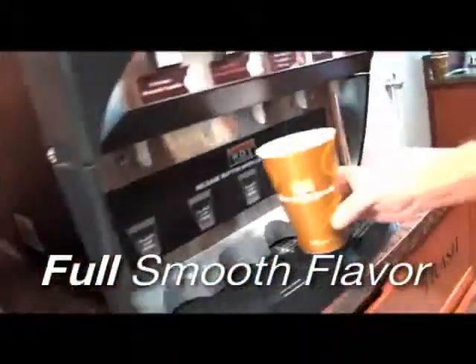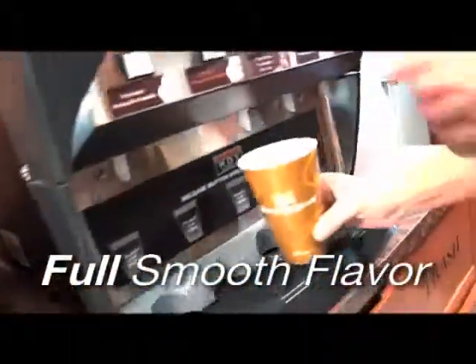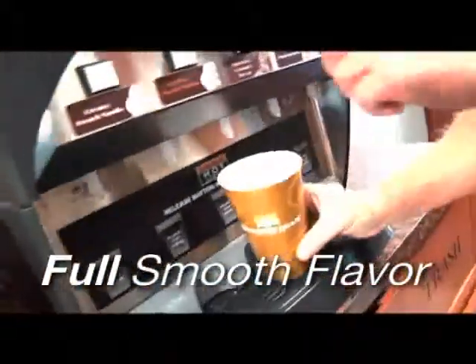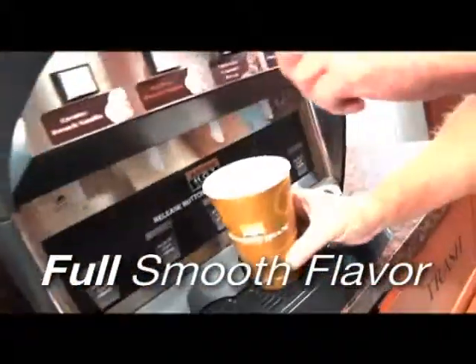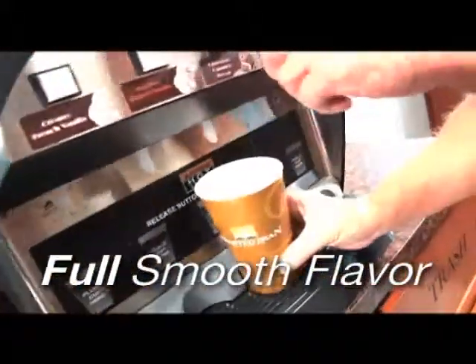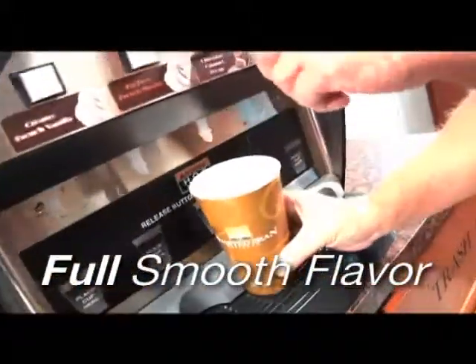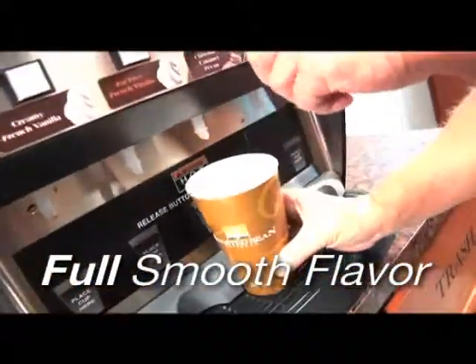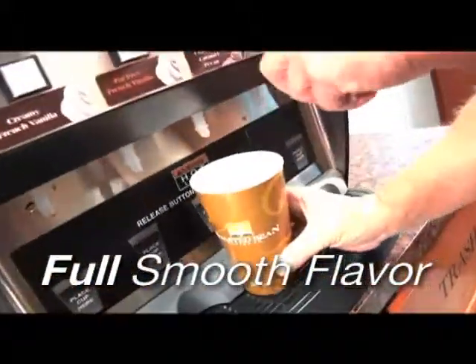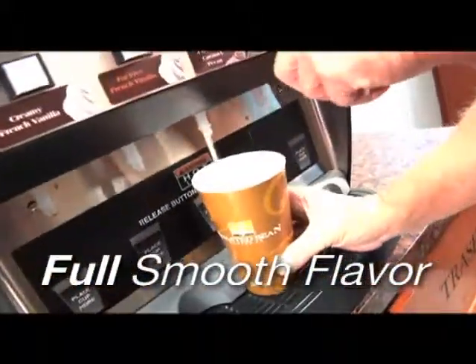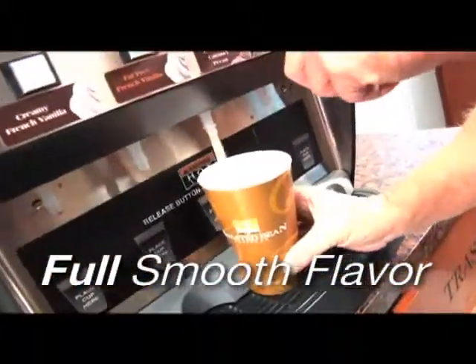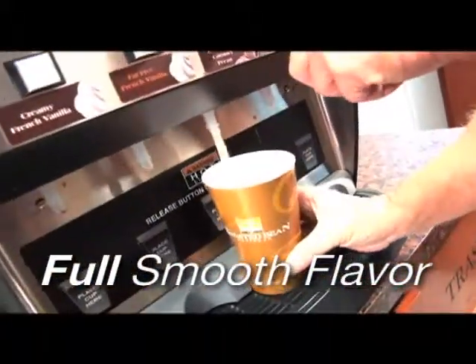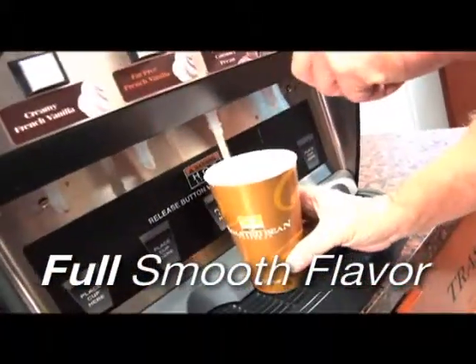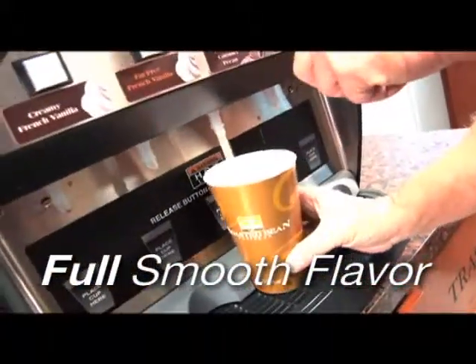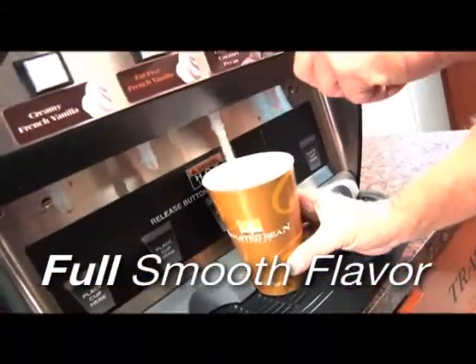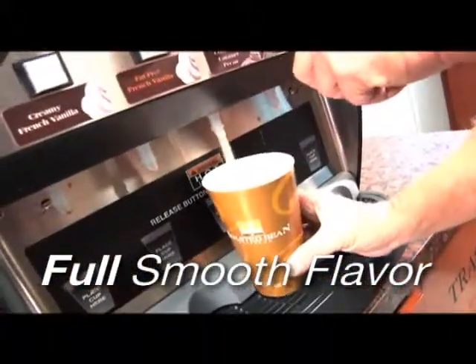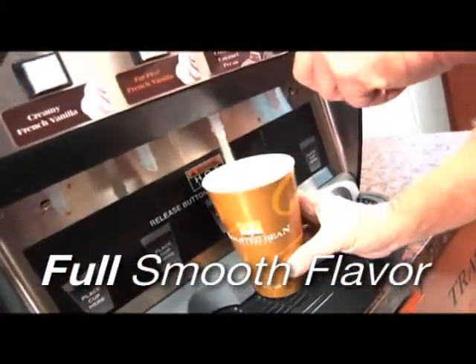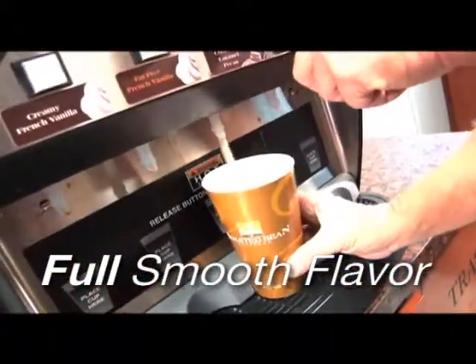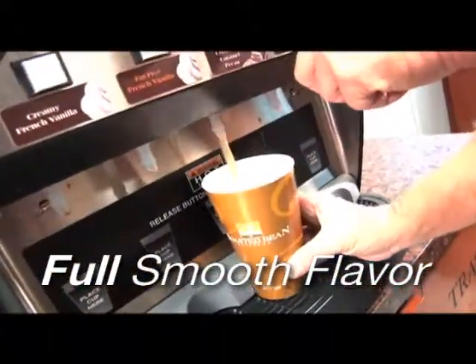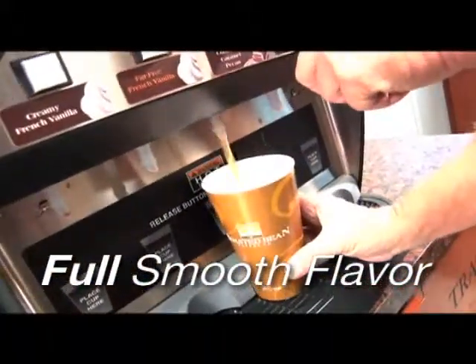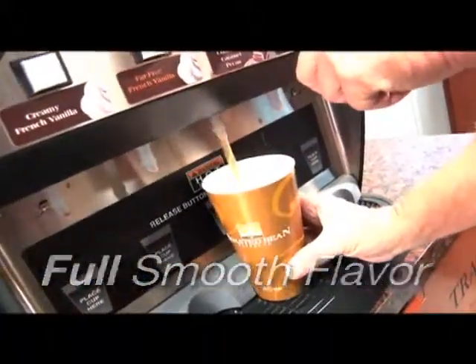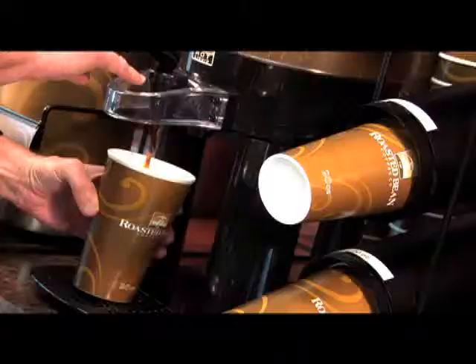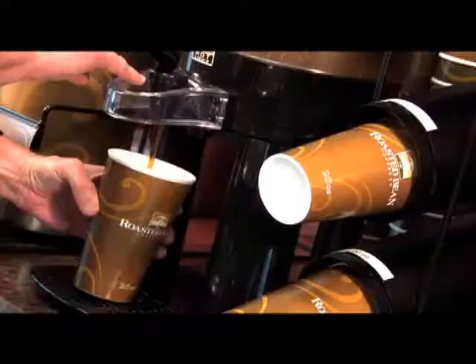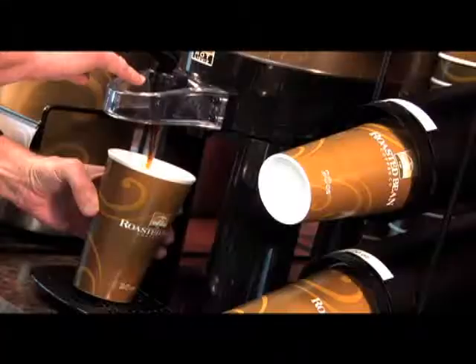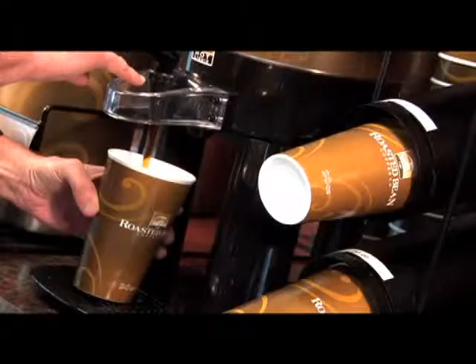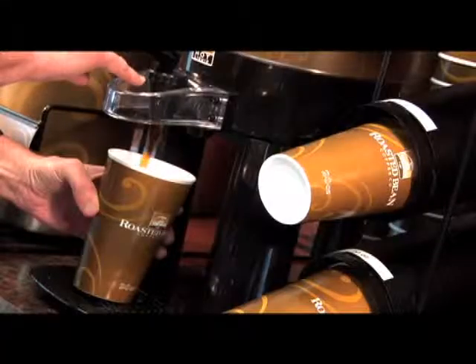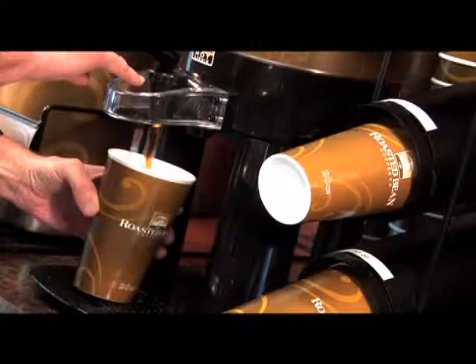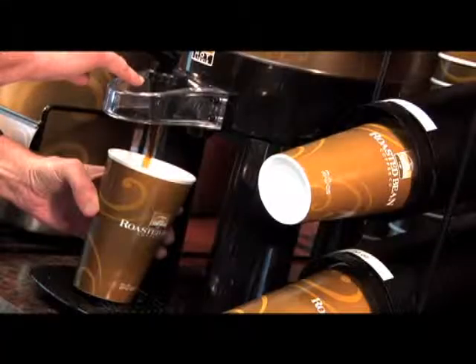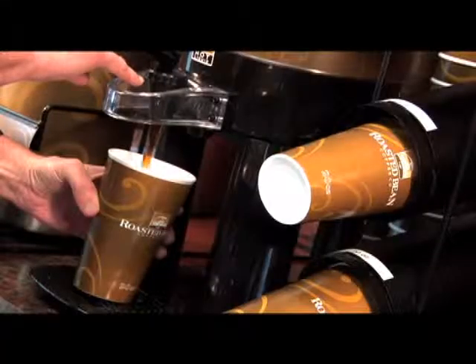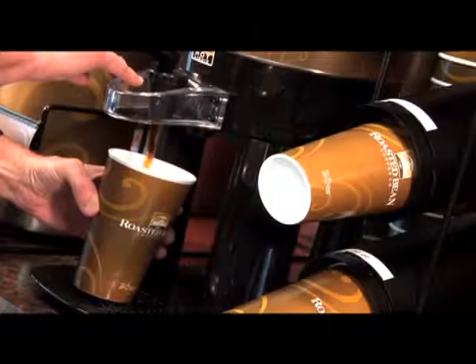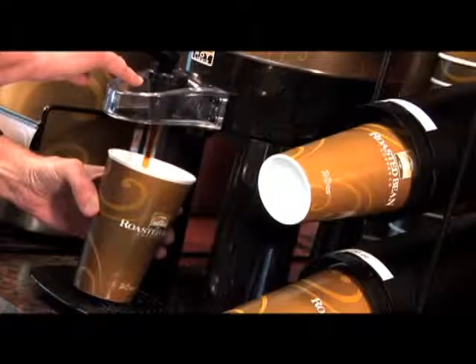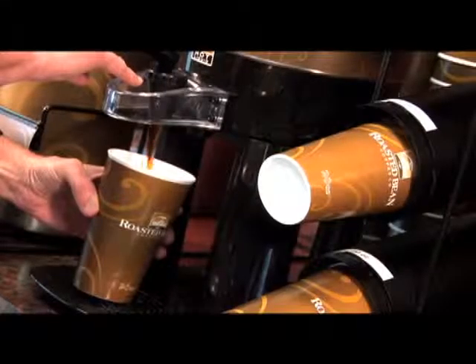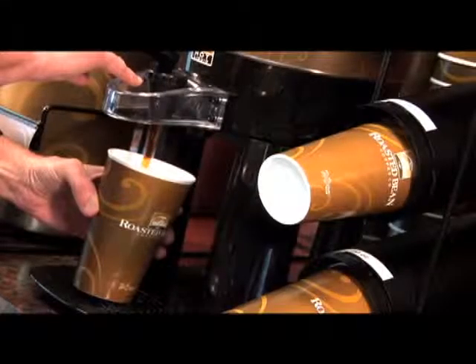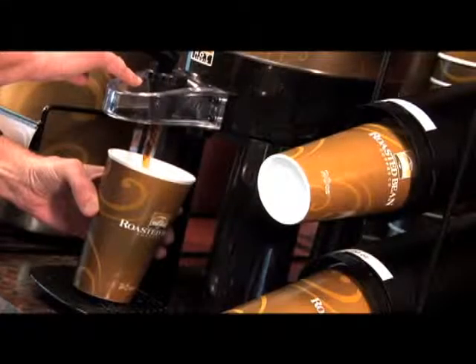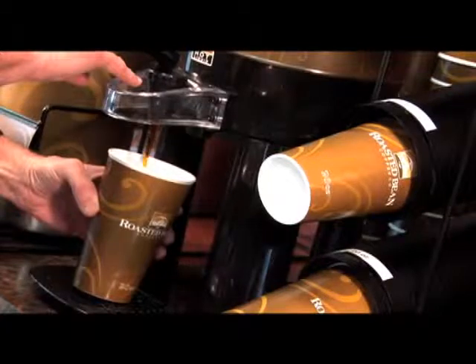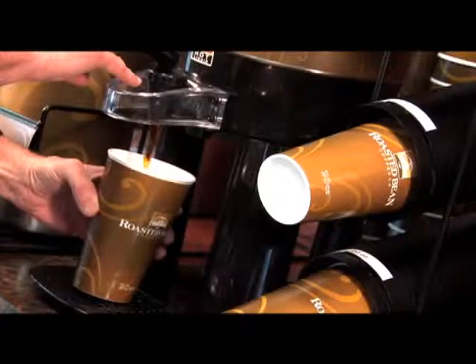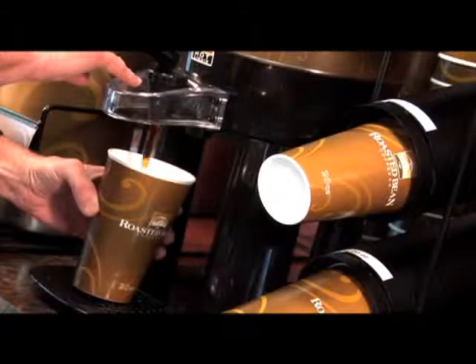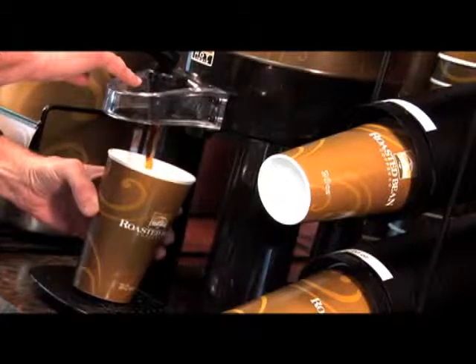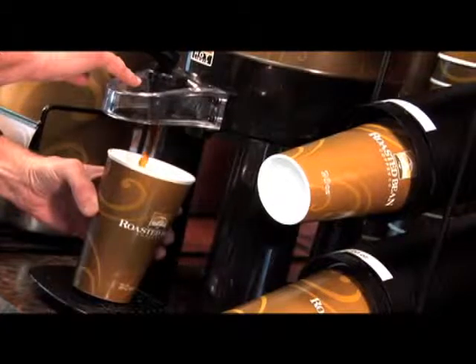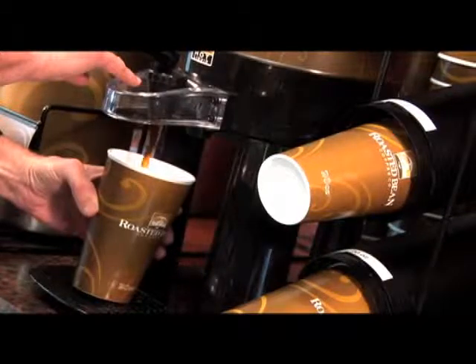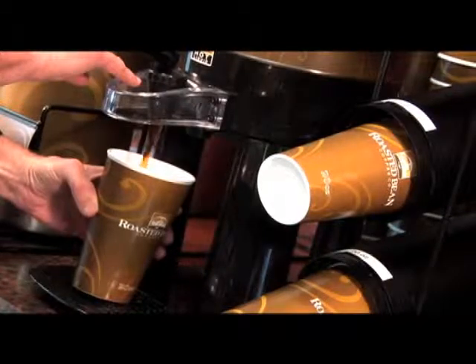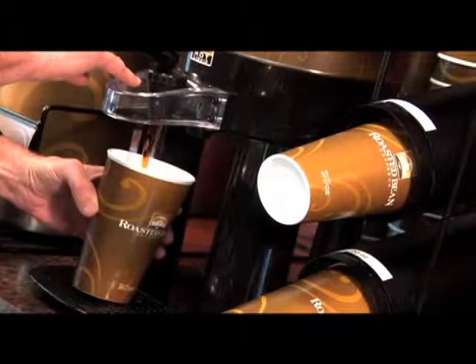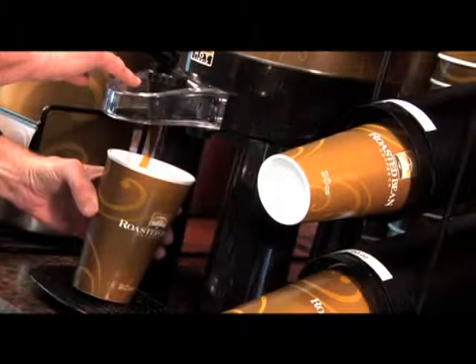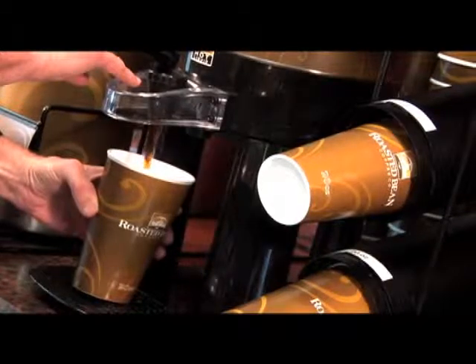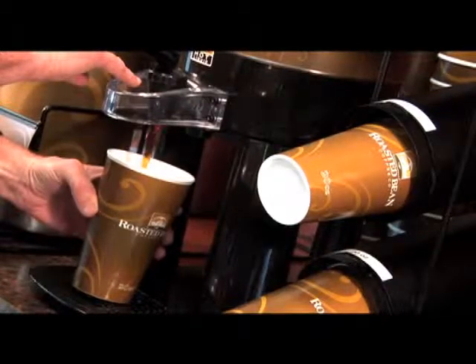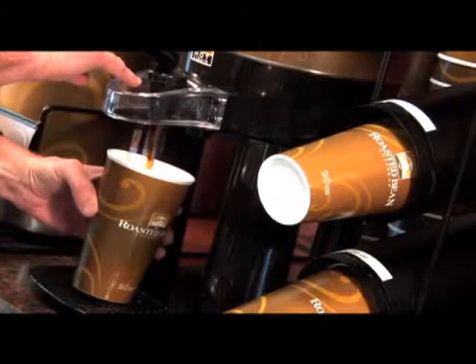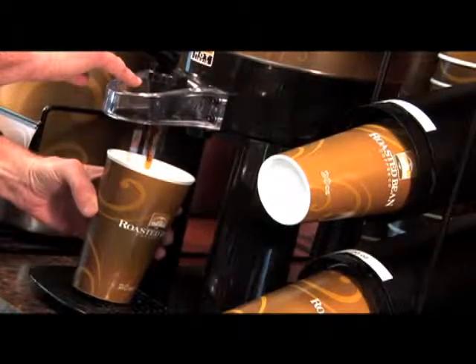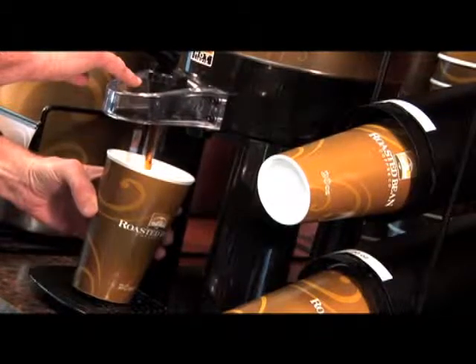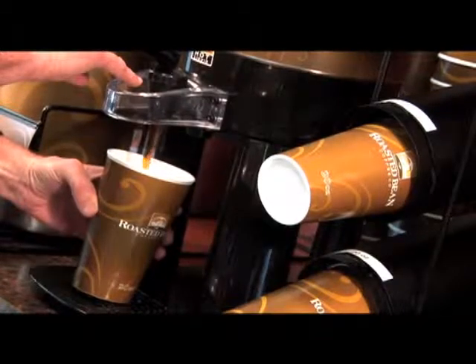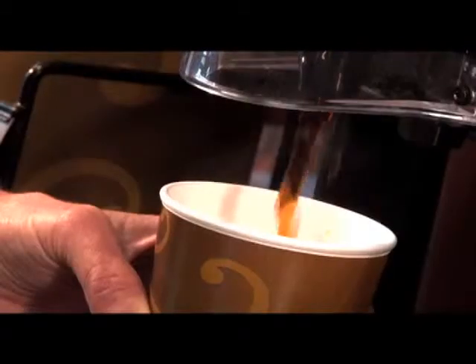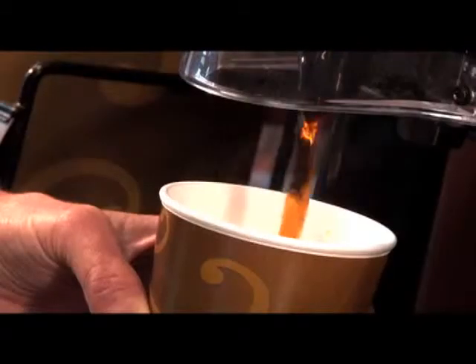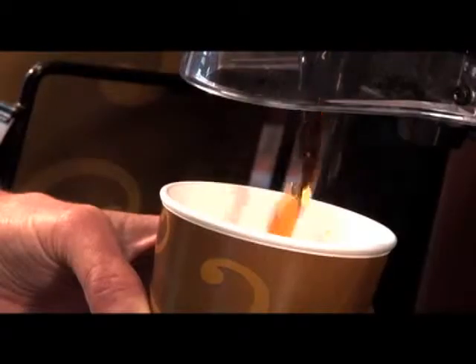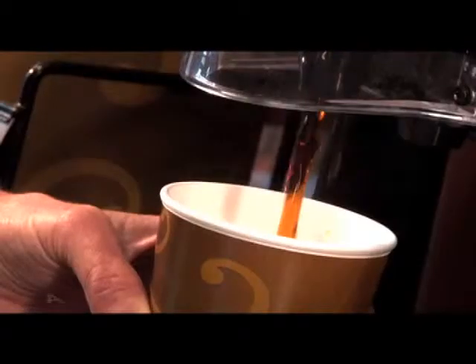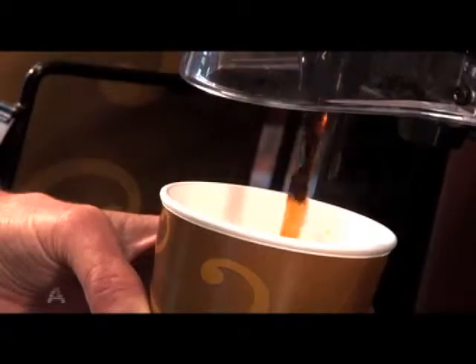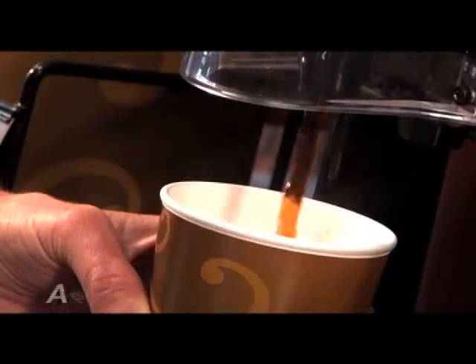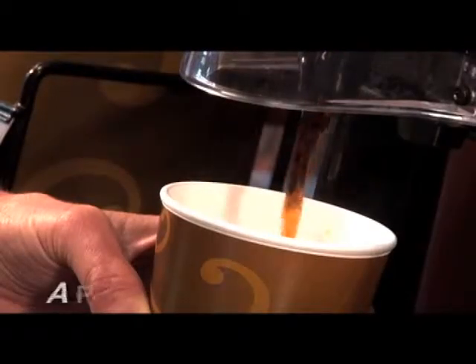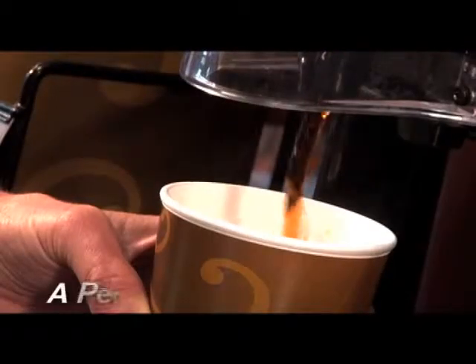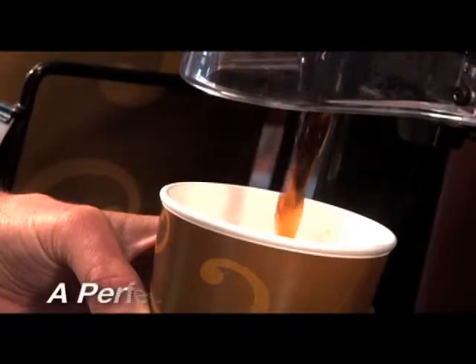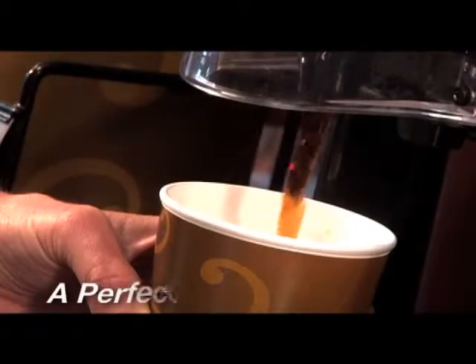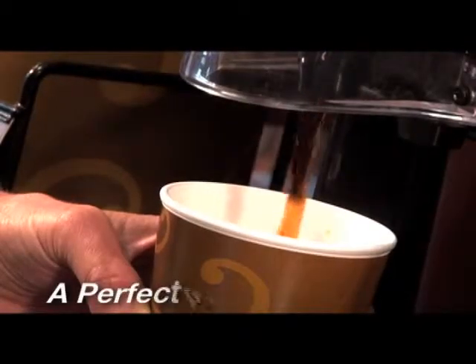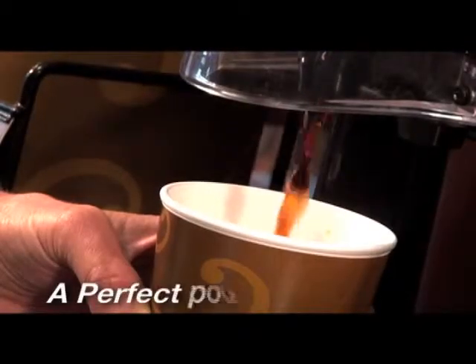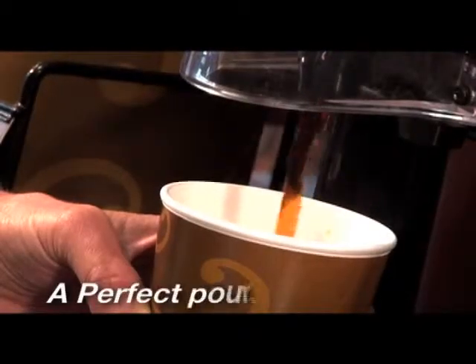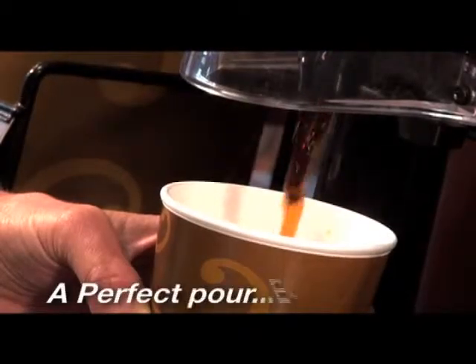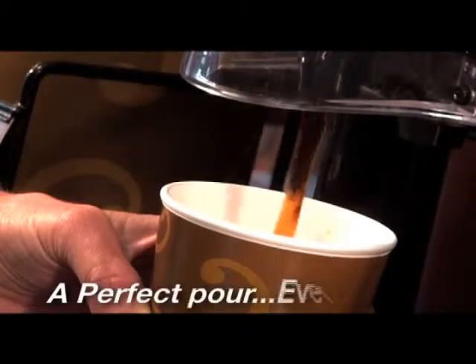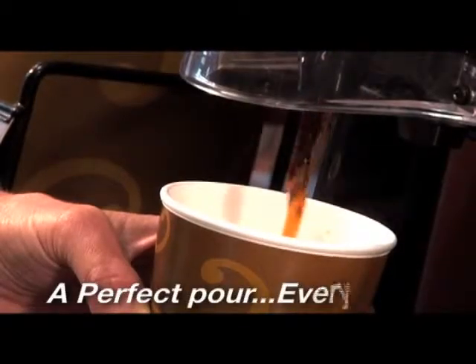Regular, decaf, or cappuccino — you'll never drink a disappointing cup of Roasted Bean Coffee. A perfect pour, every cup.